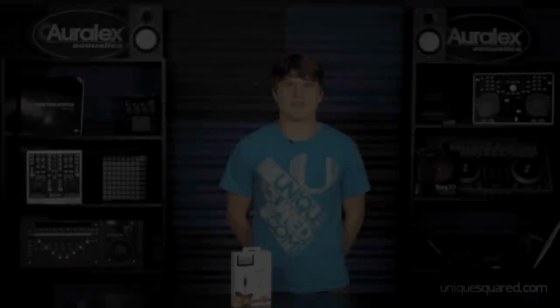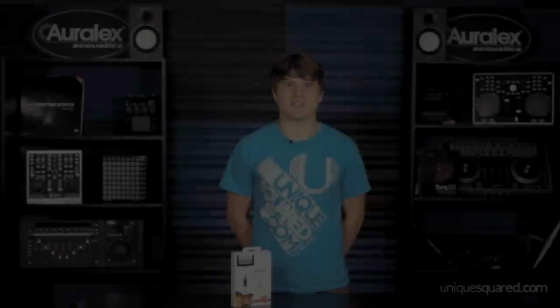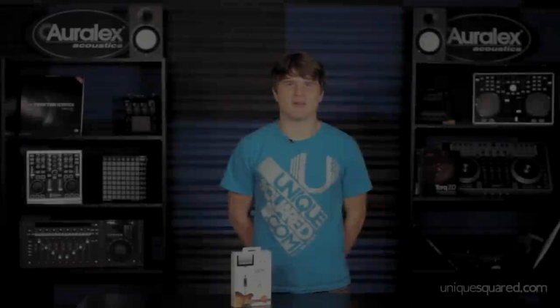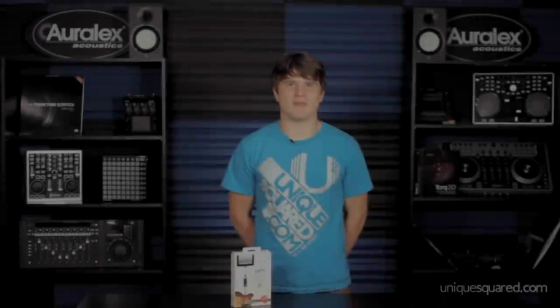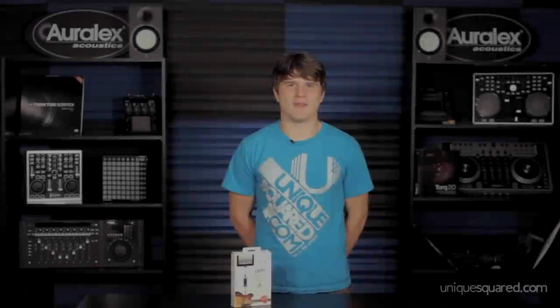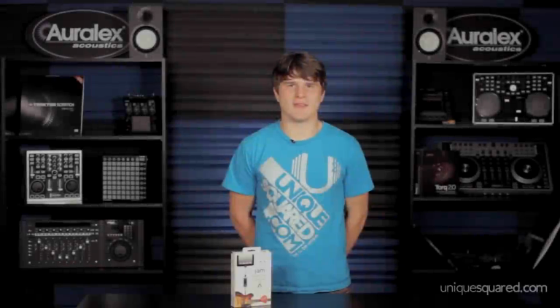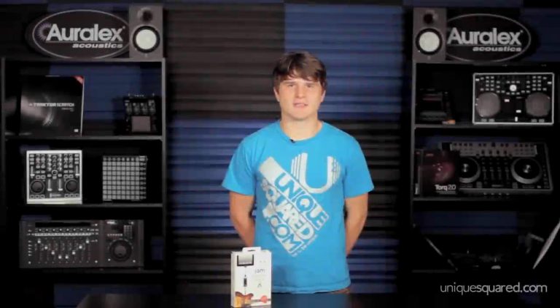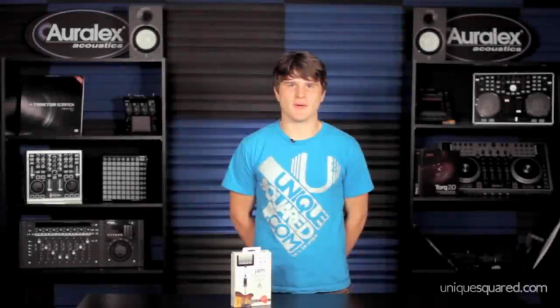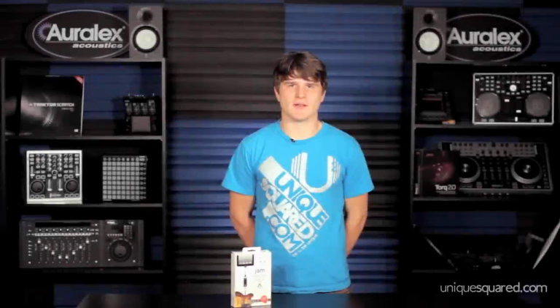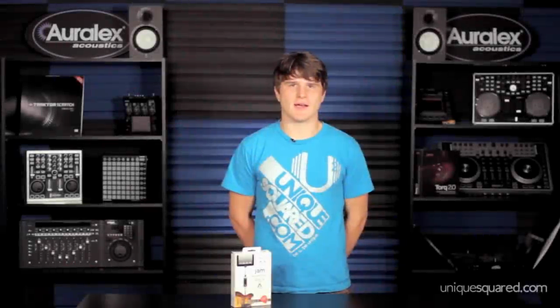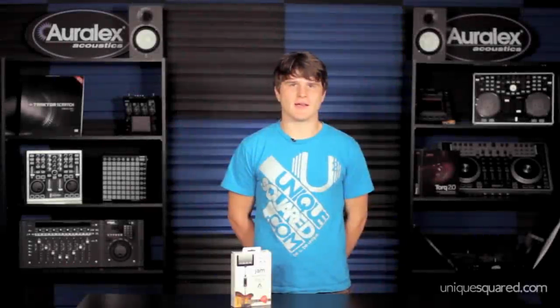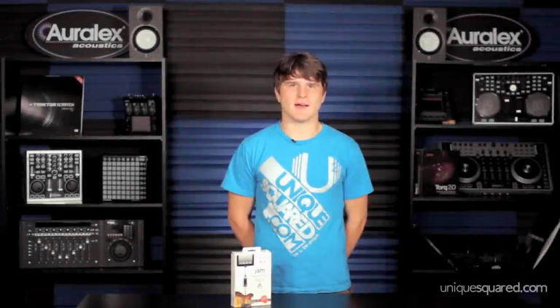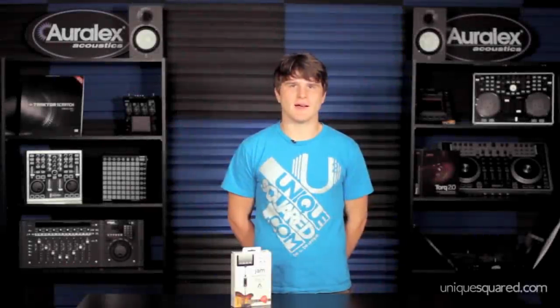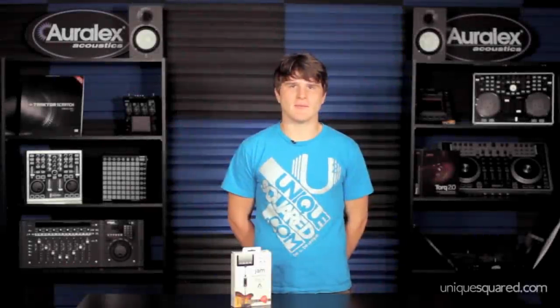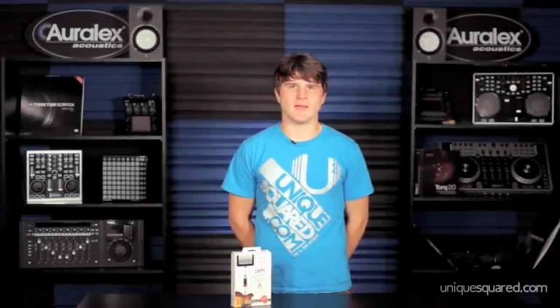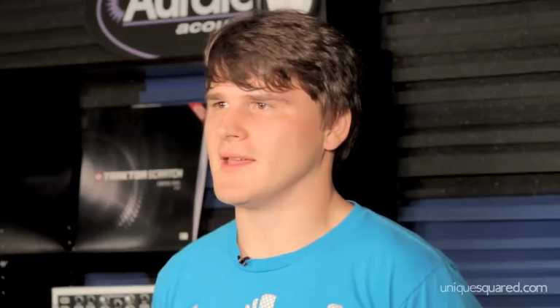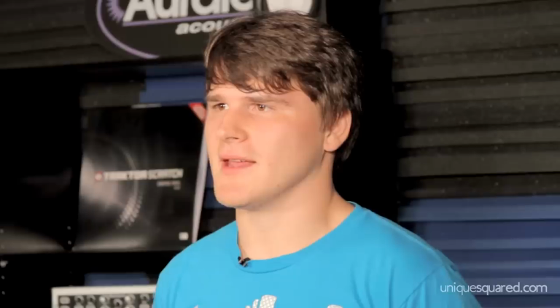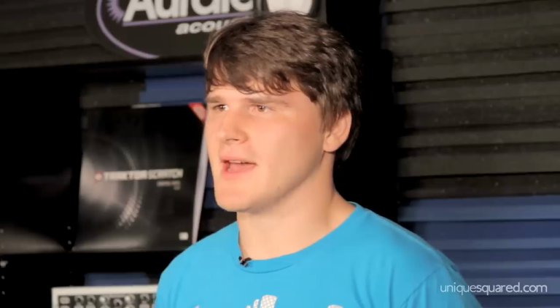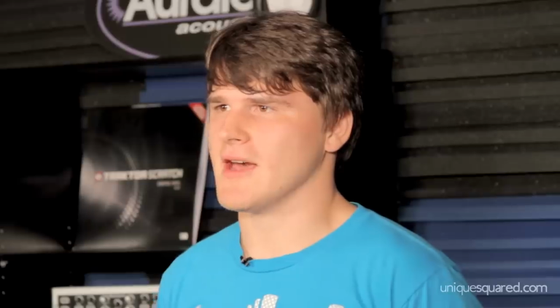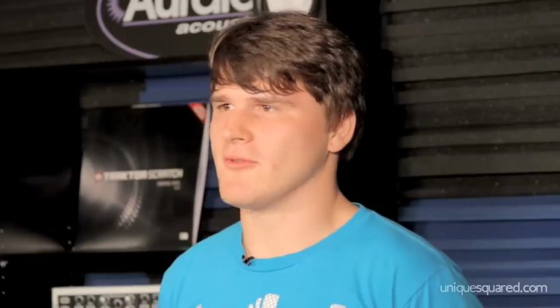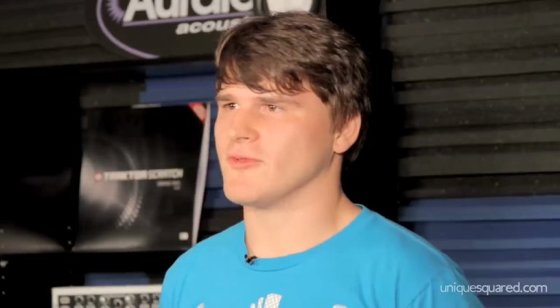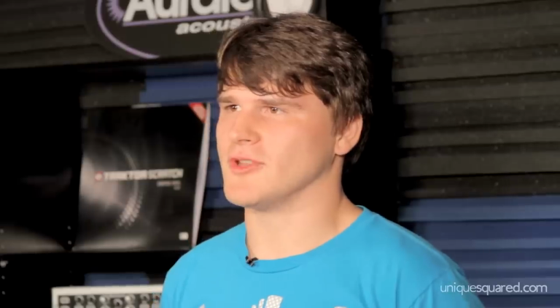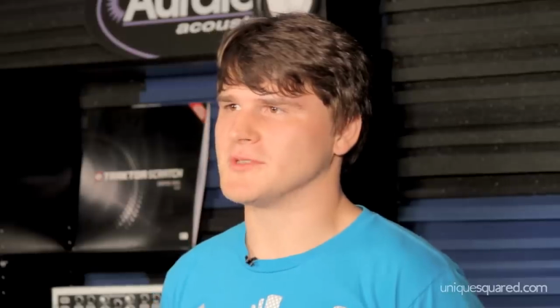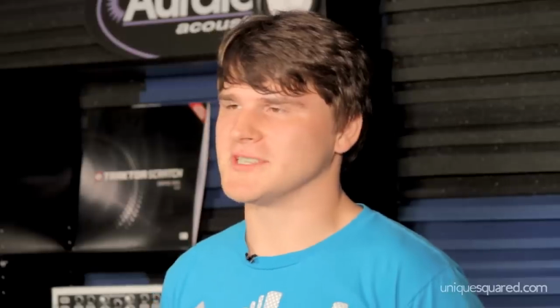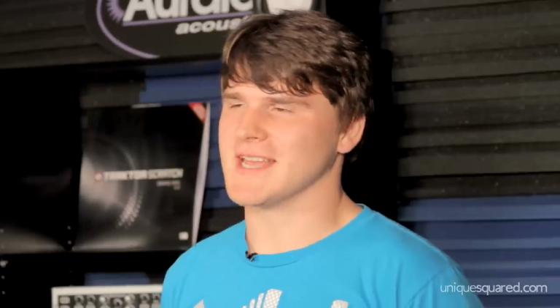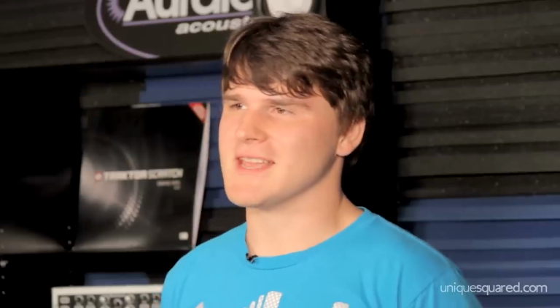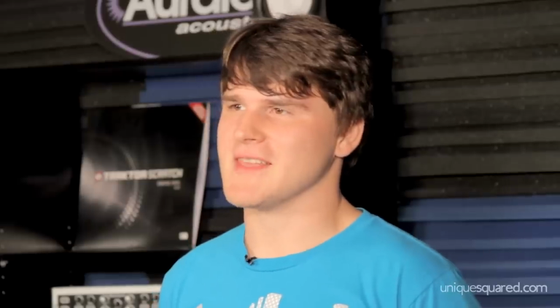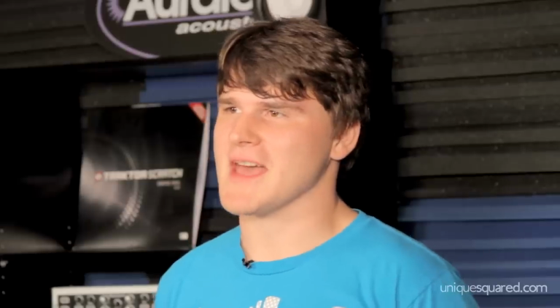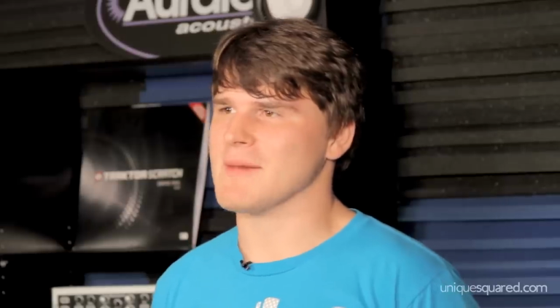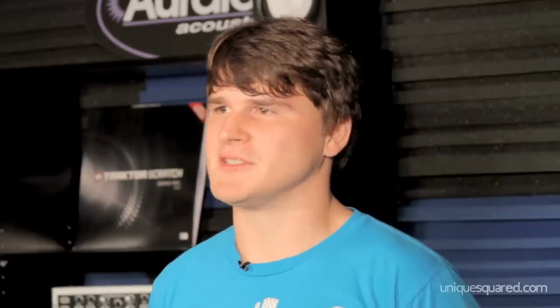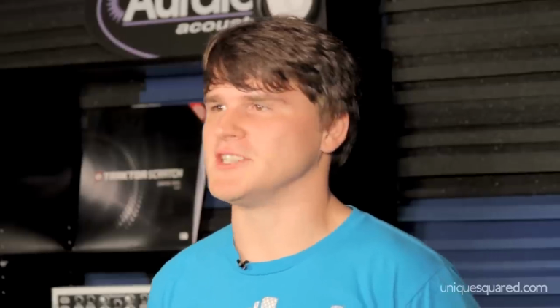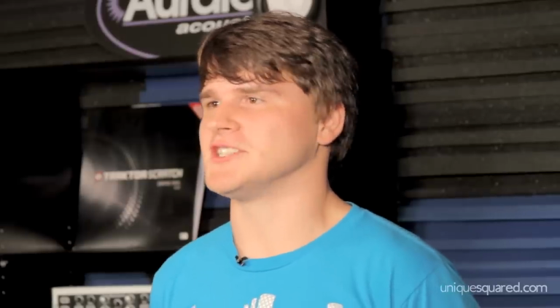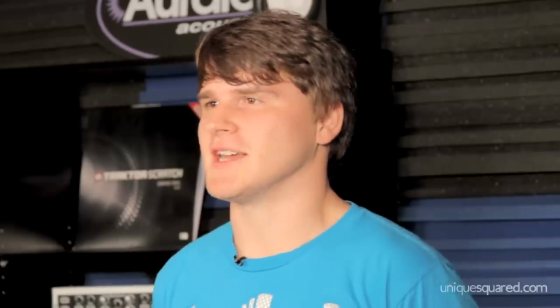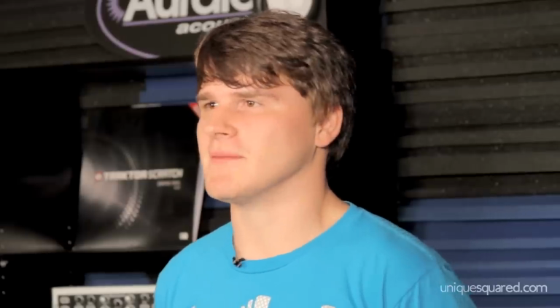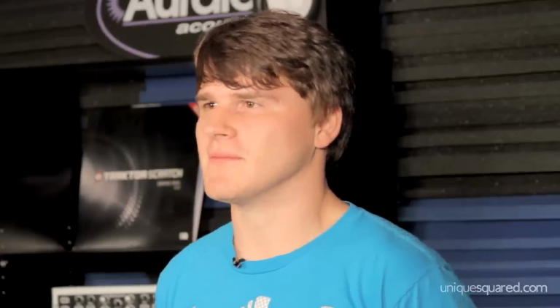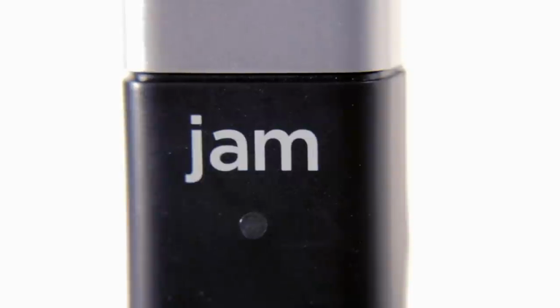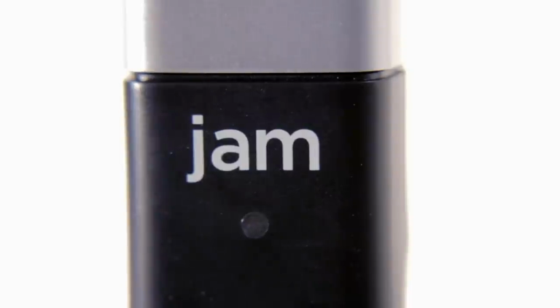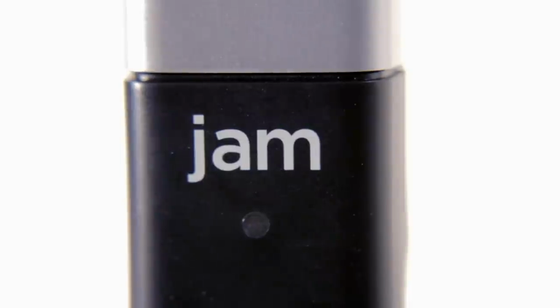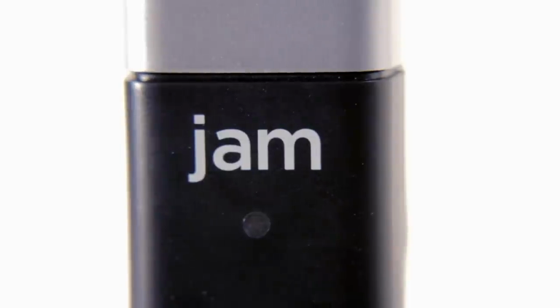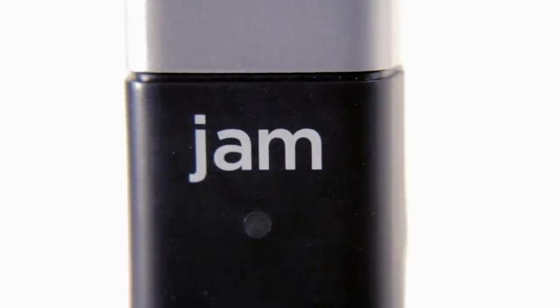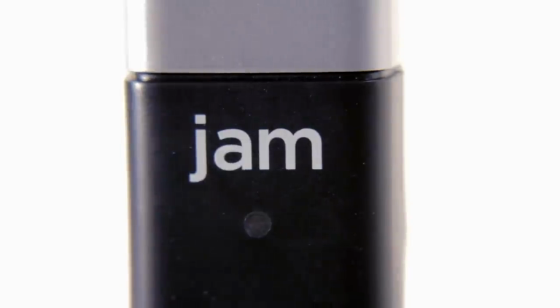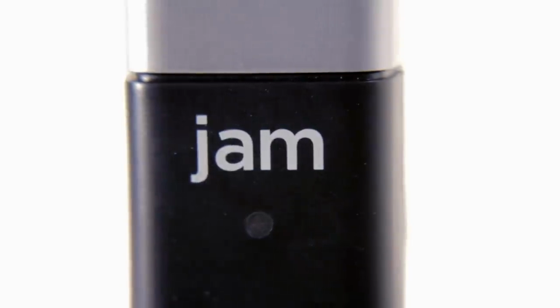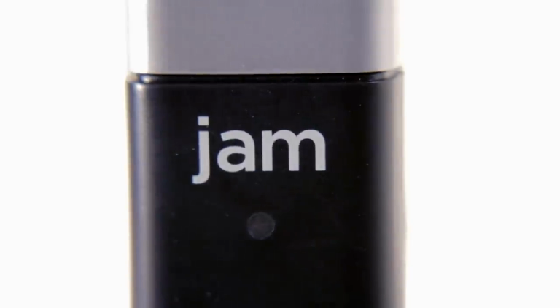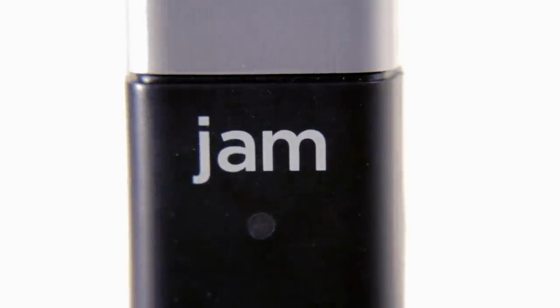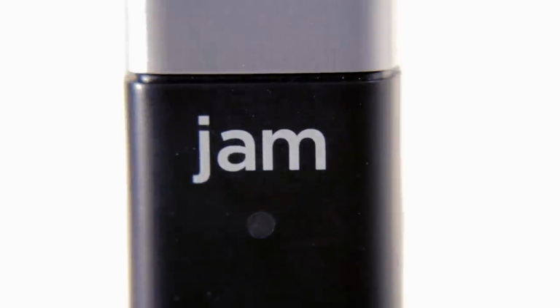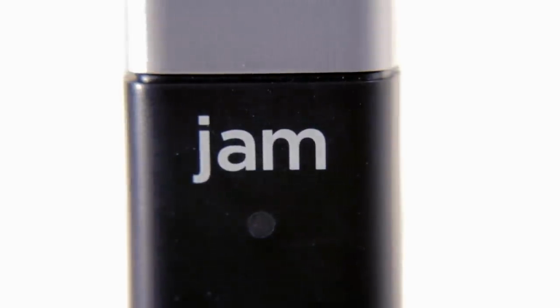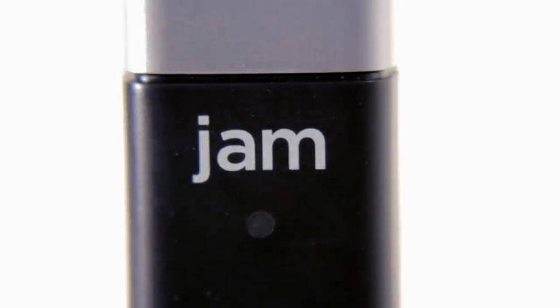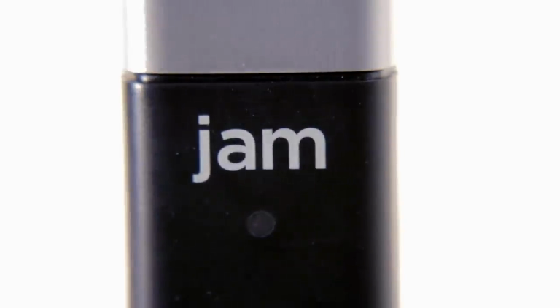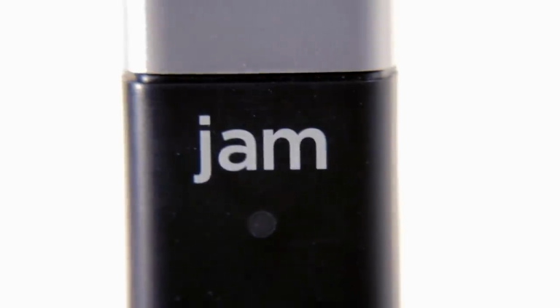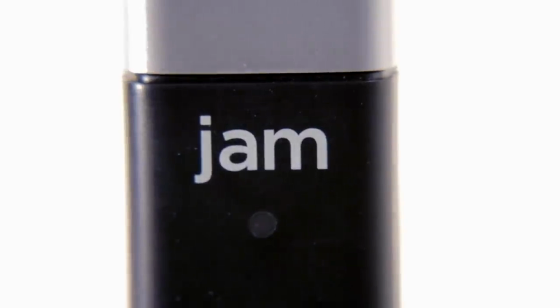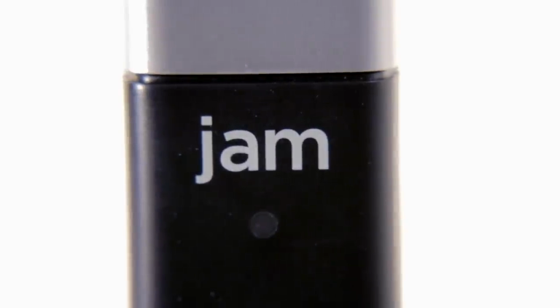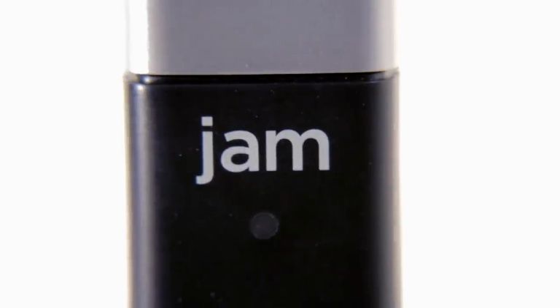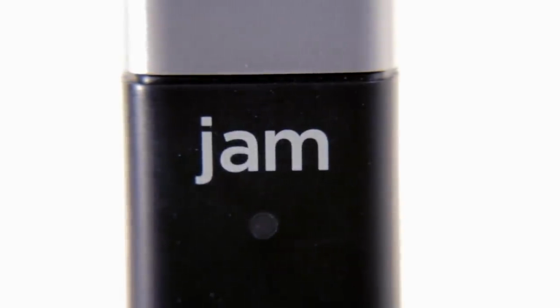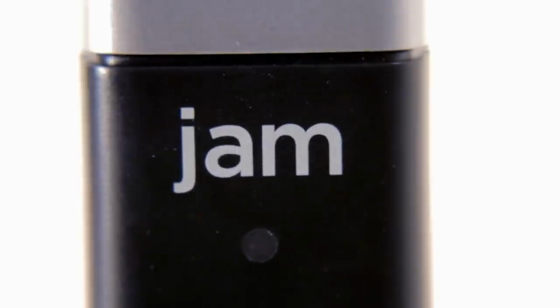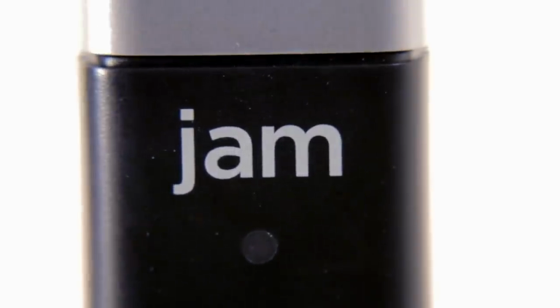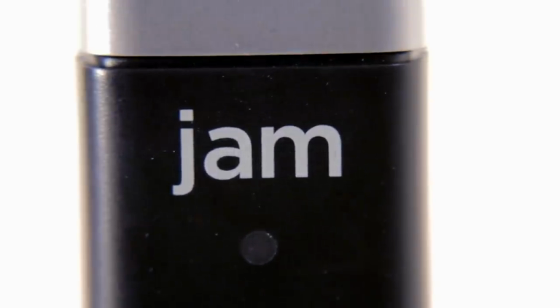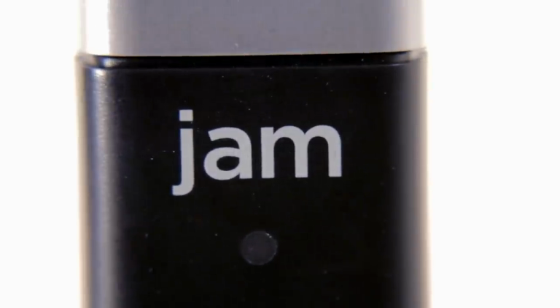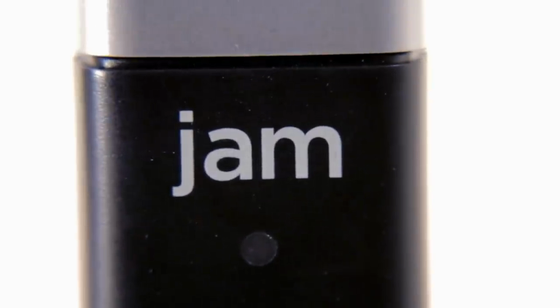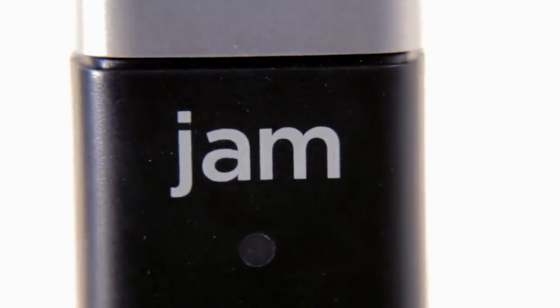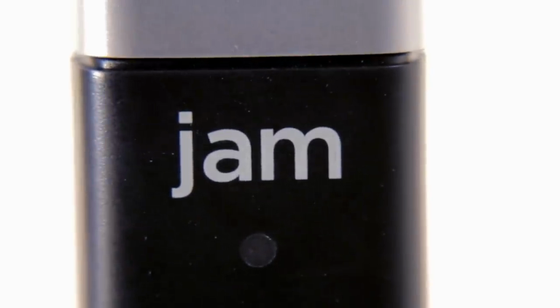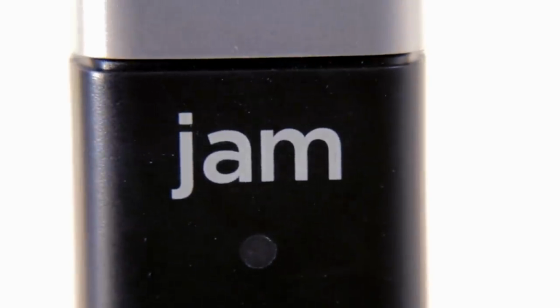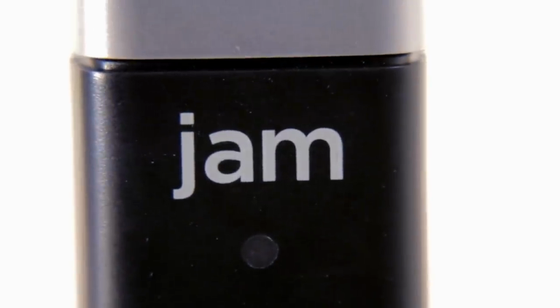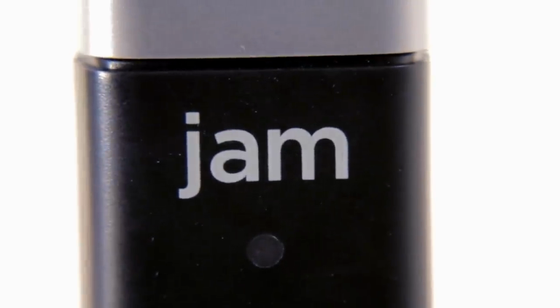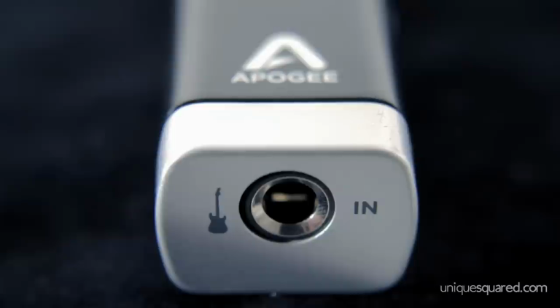Chris here with UniqueSquared.com, and I have for you today the Apogee Jam. This is a guitar input for your iOS devices. Let's check it out.